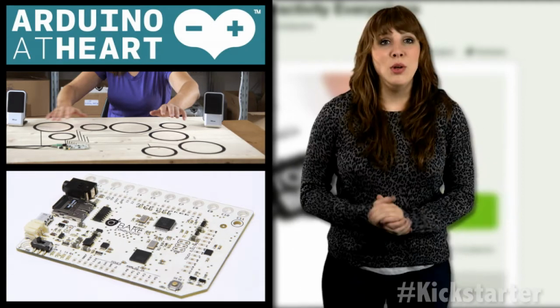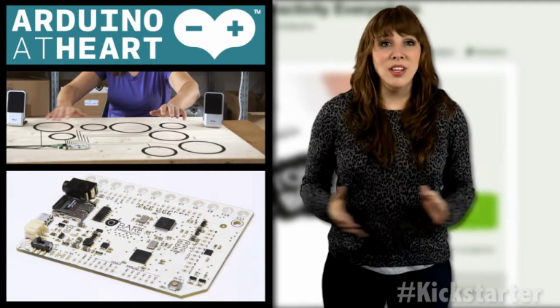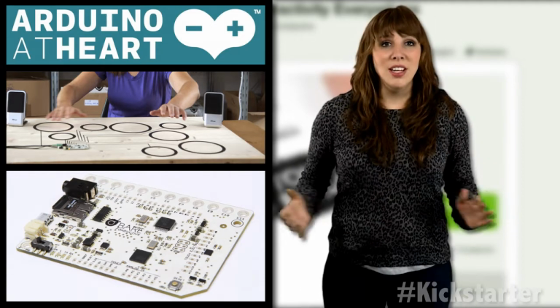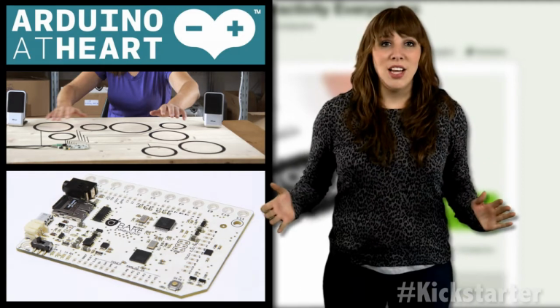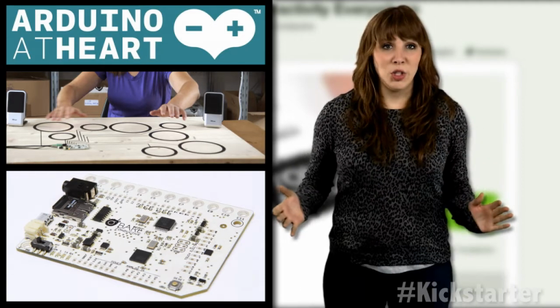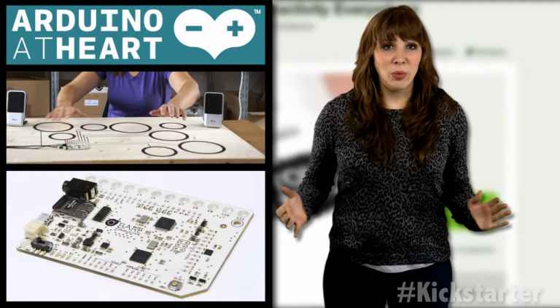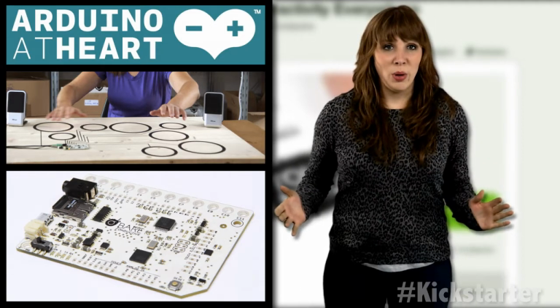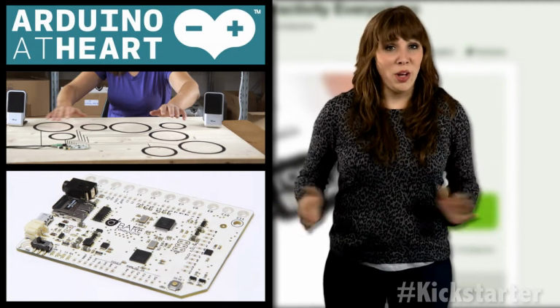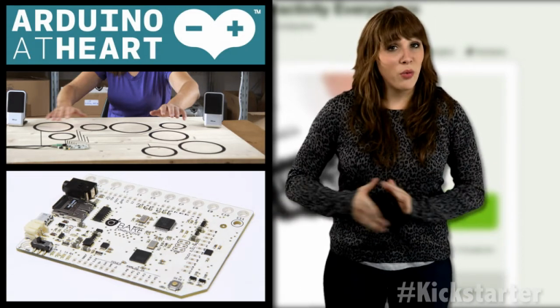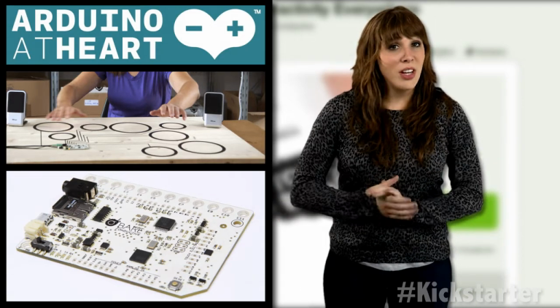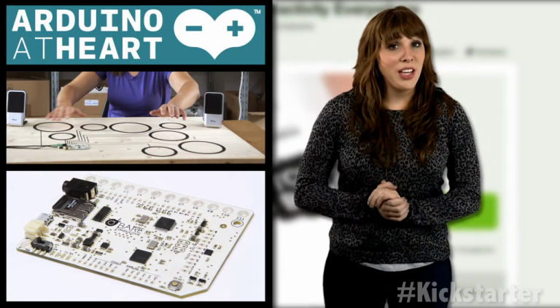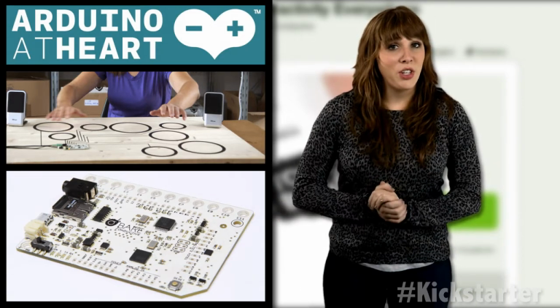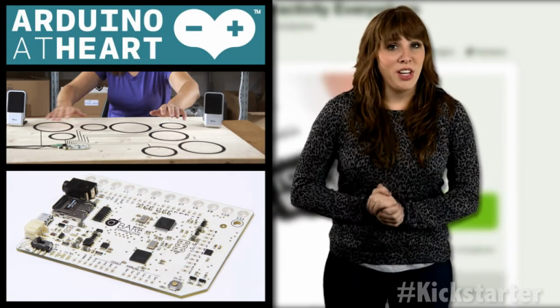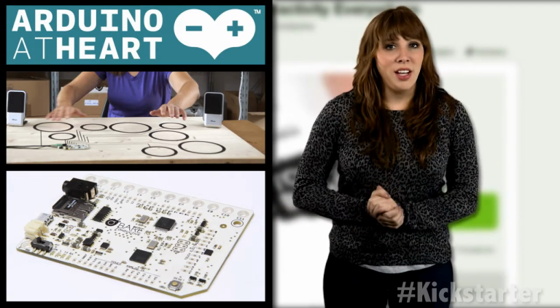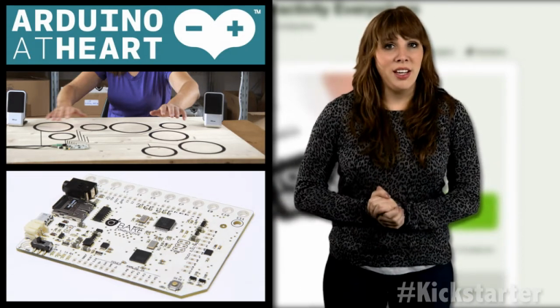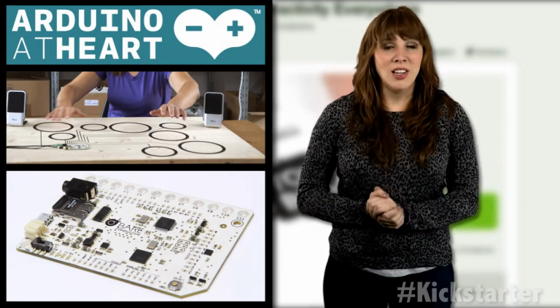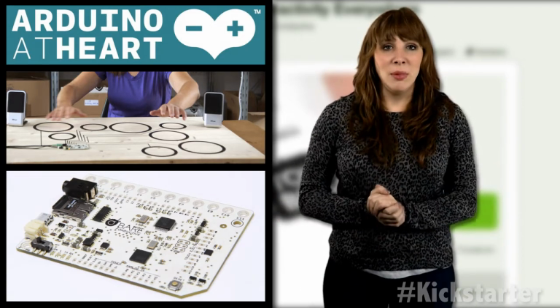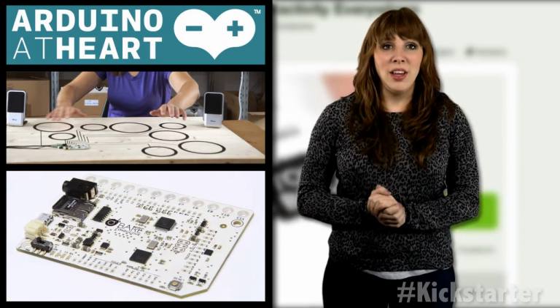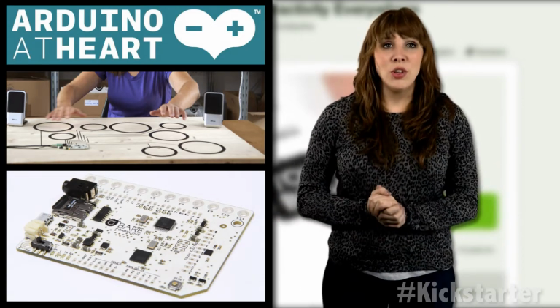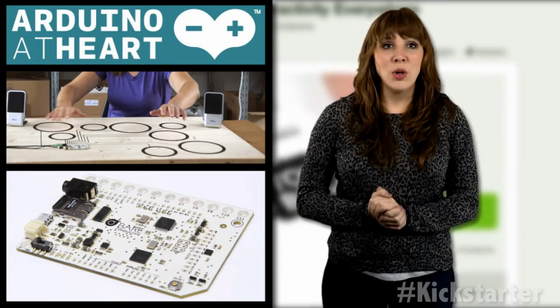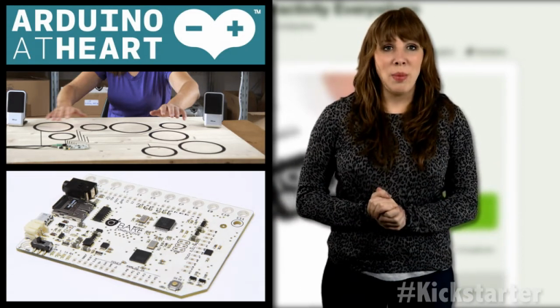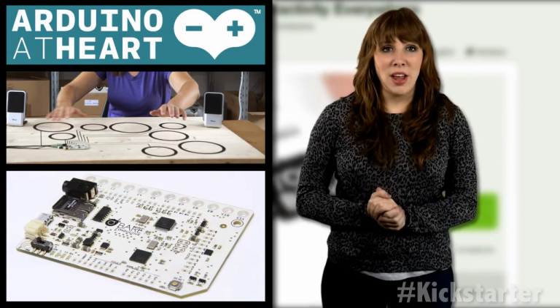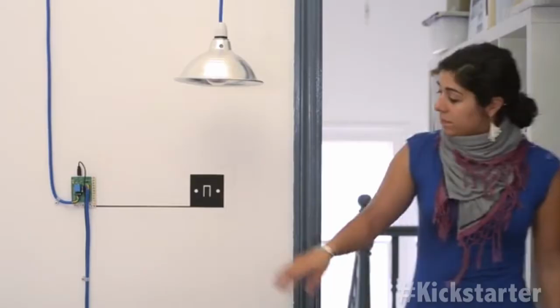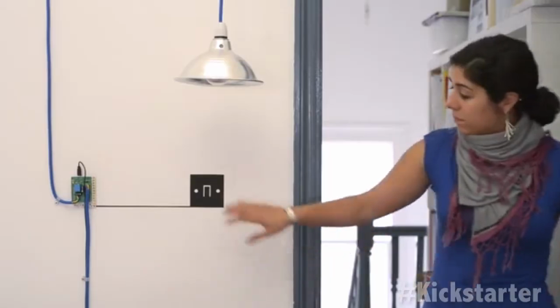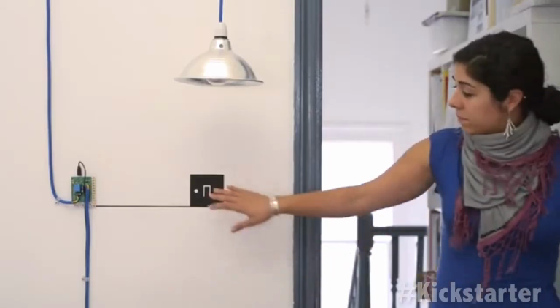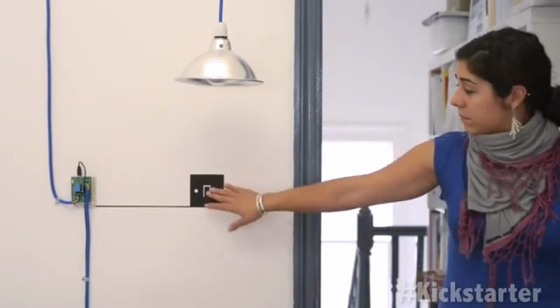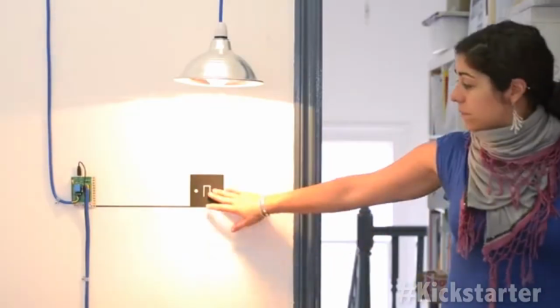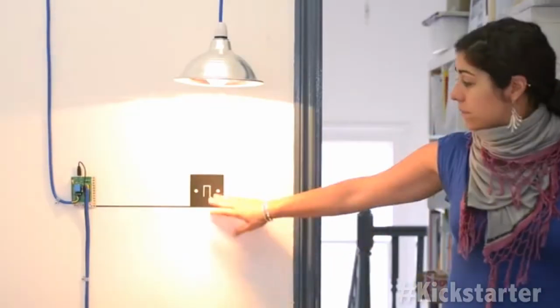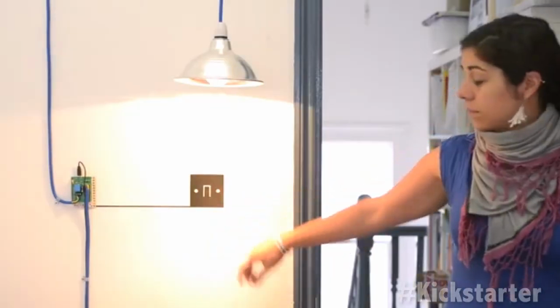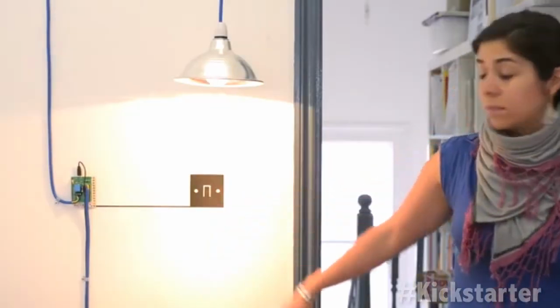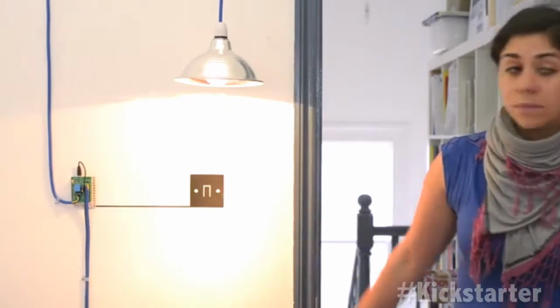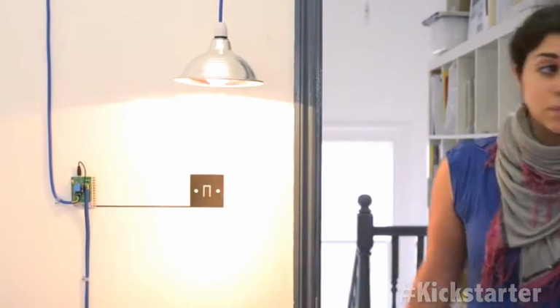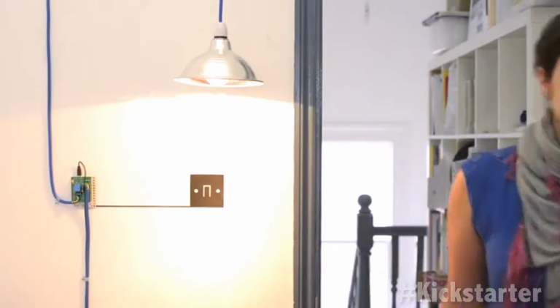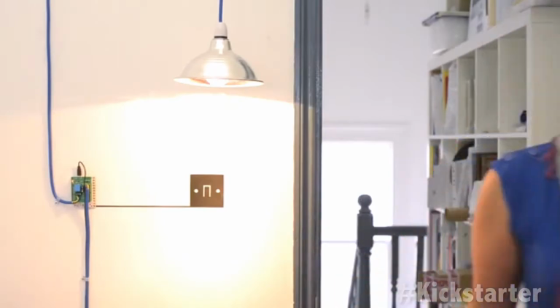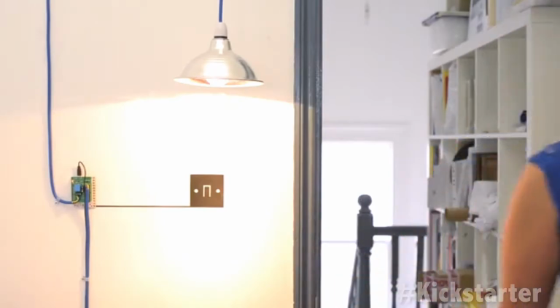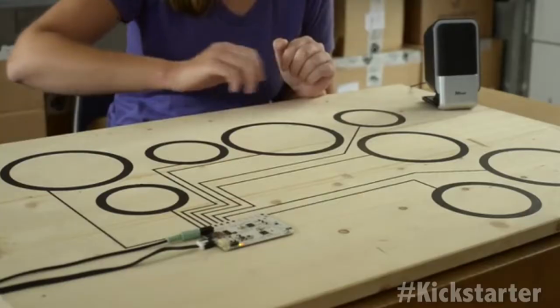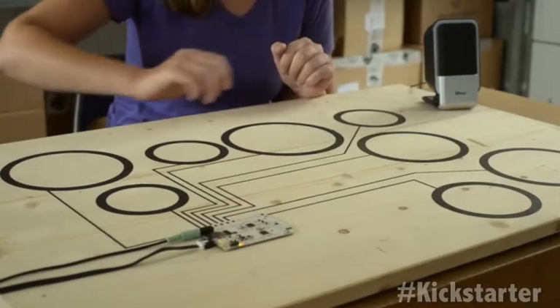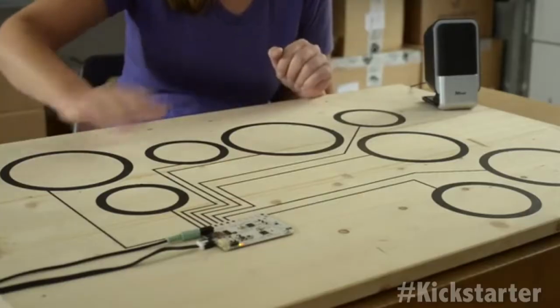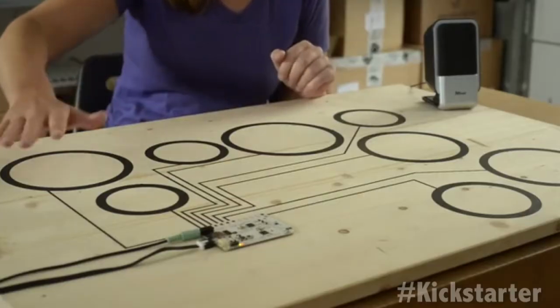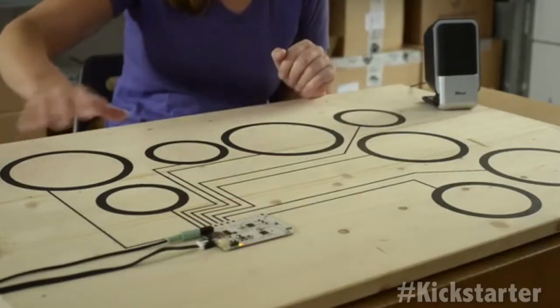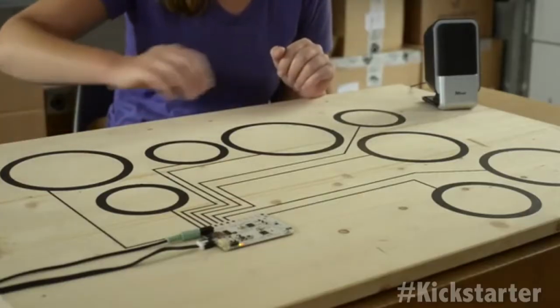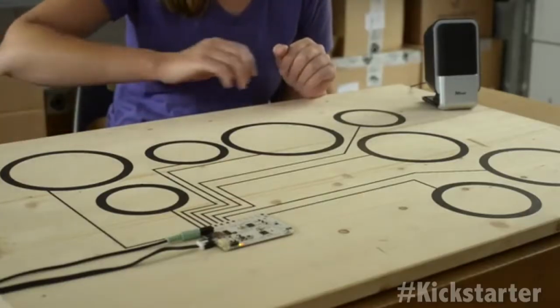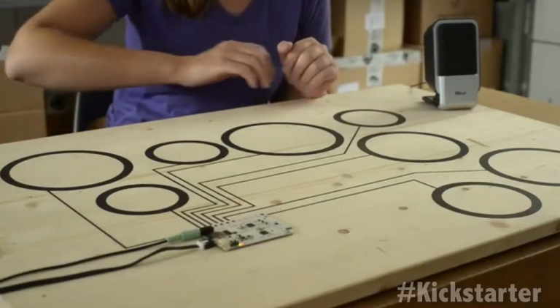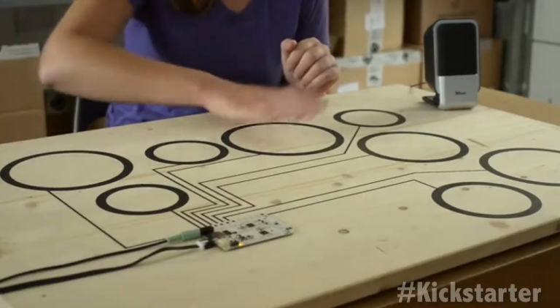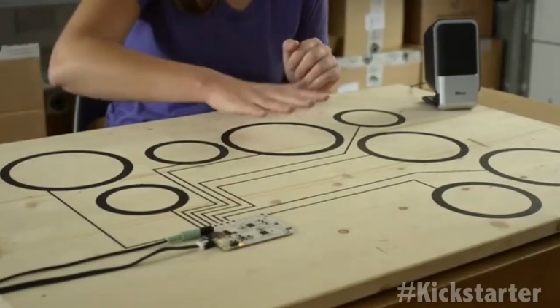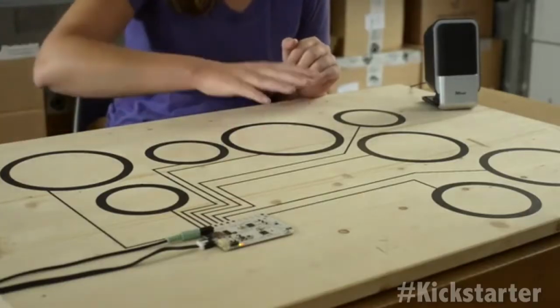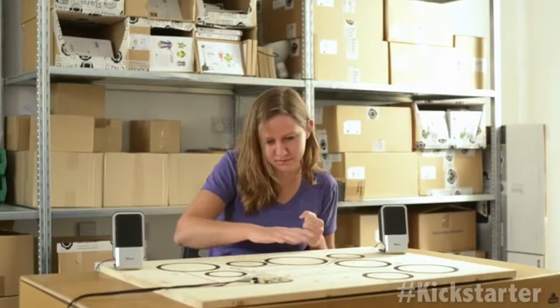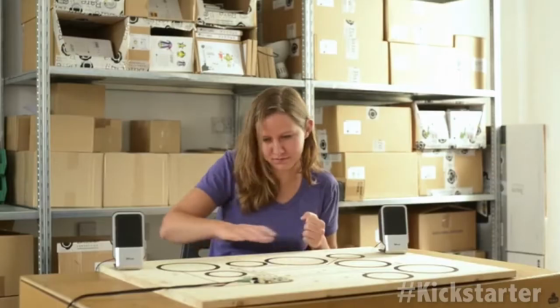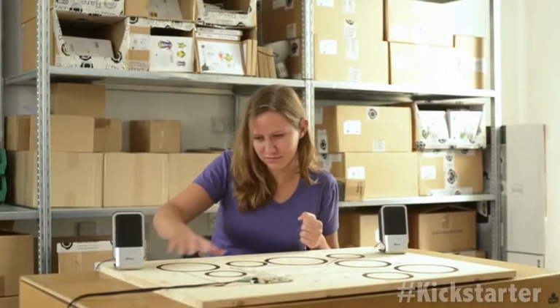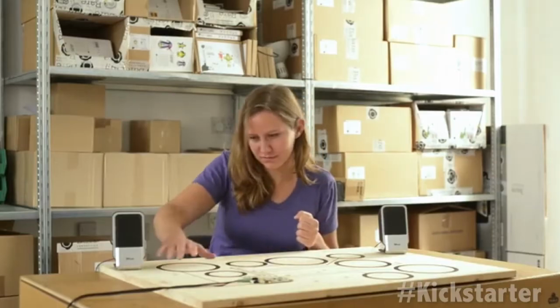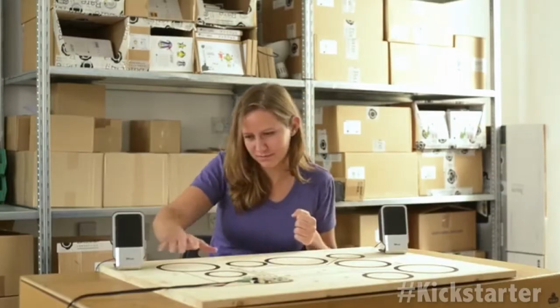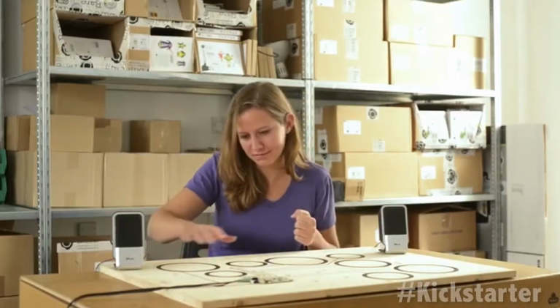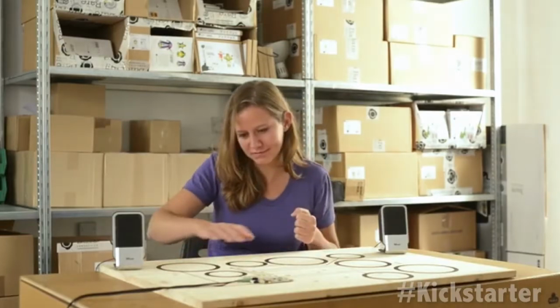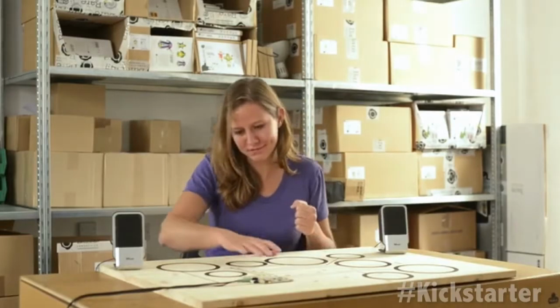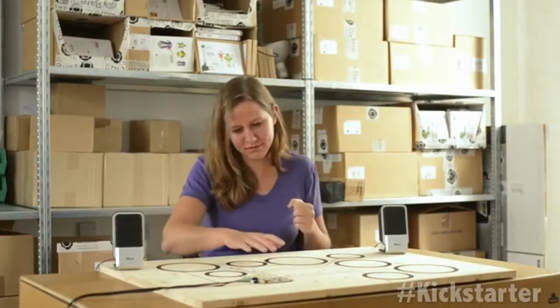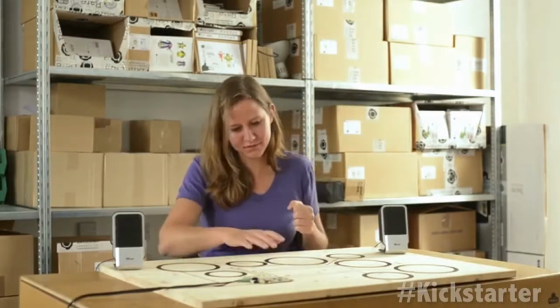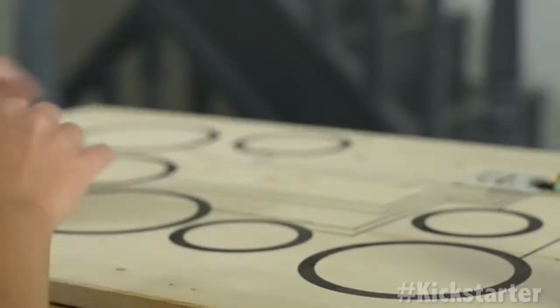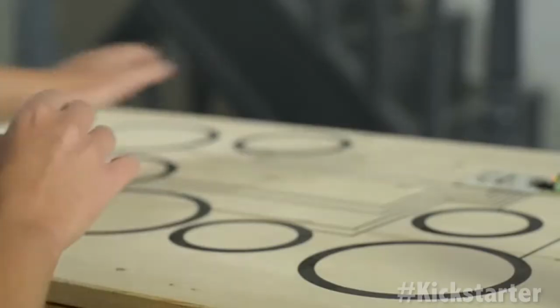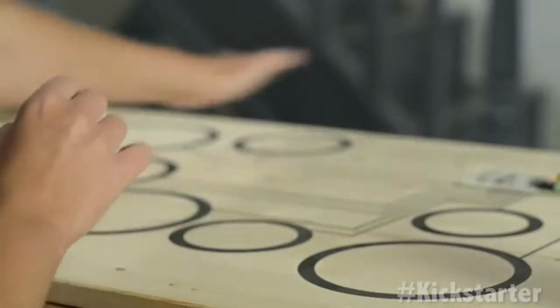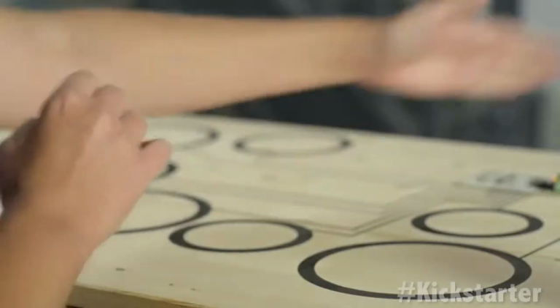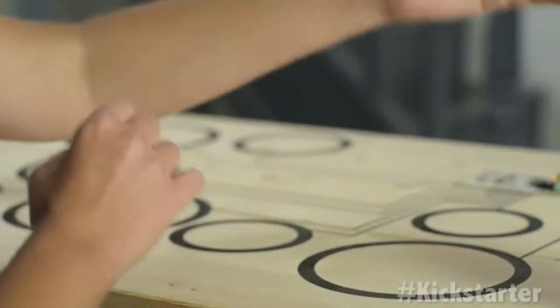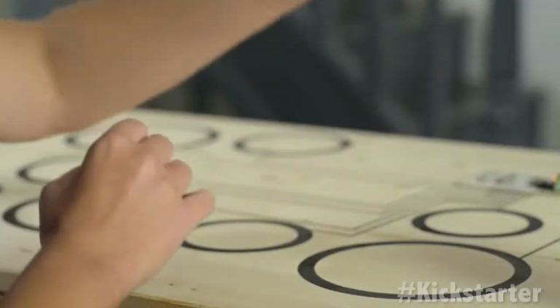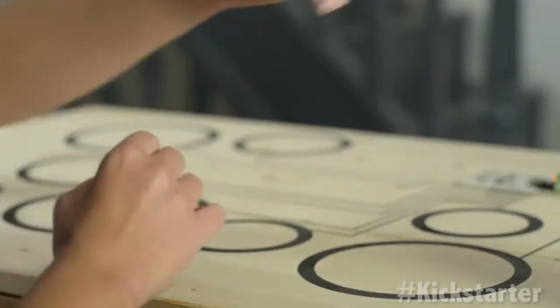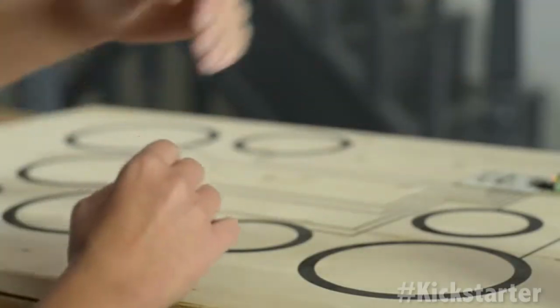Using a touch board, a relay shield, and some electric paint, you can paint a light switch directly on your wall, so instead of flipping a switch on and off, you could just touch the spot.